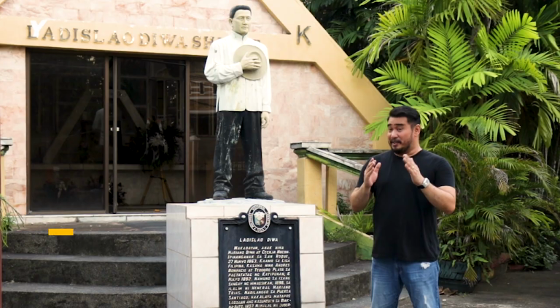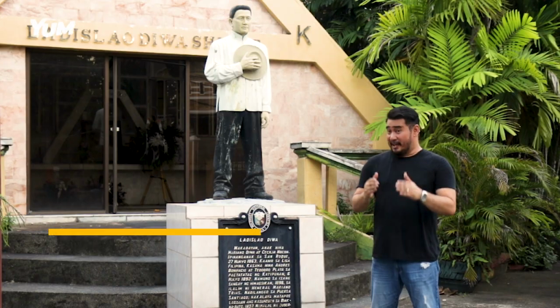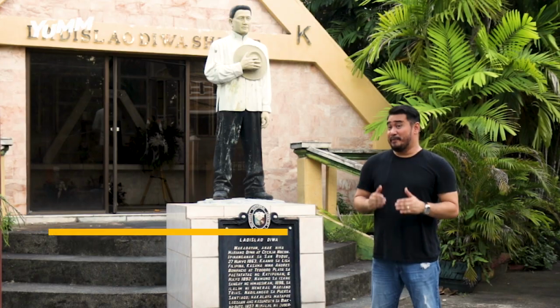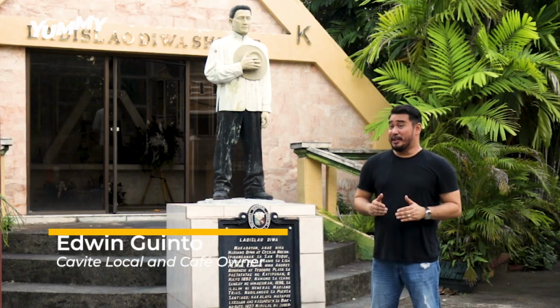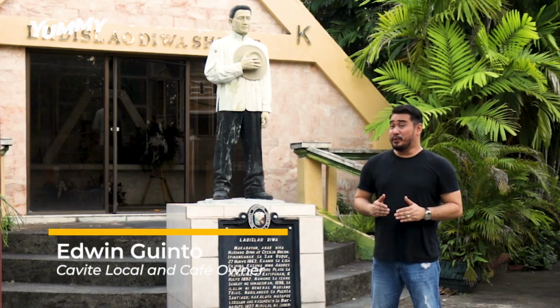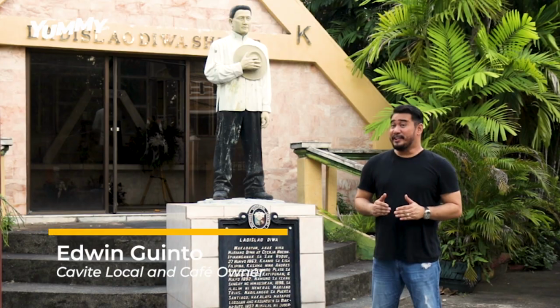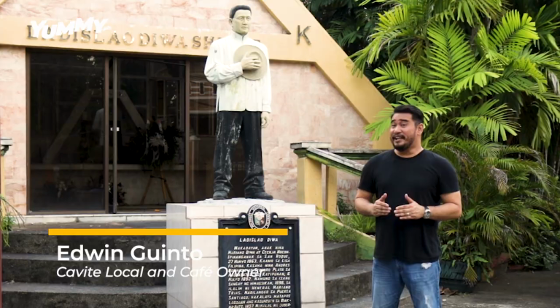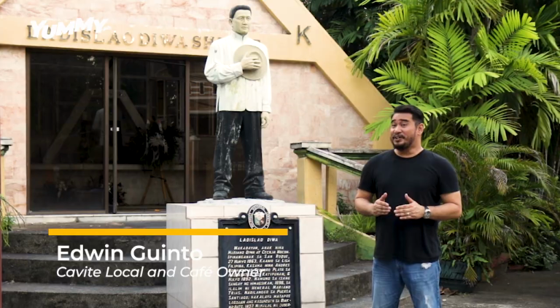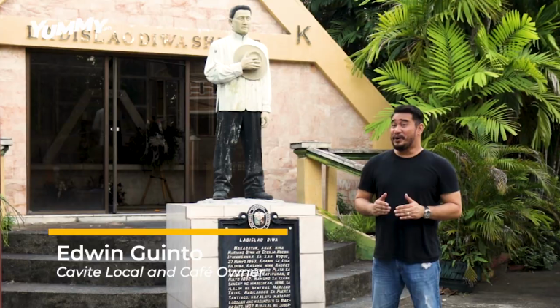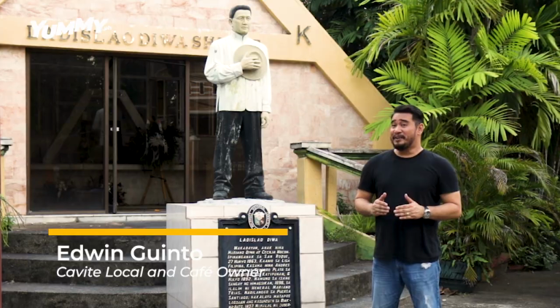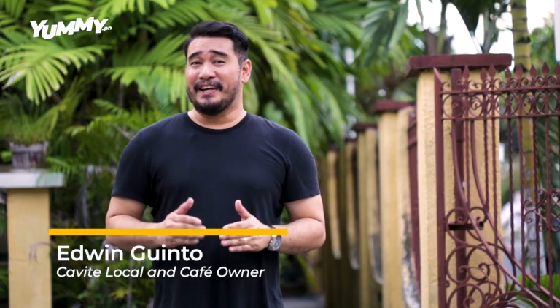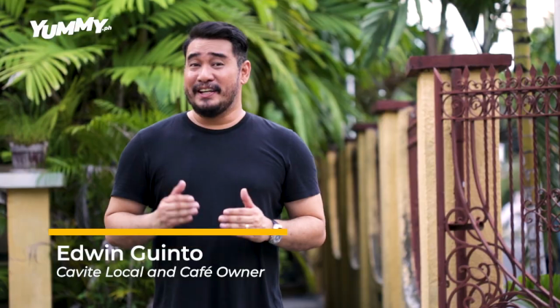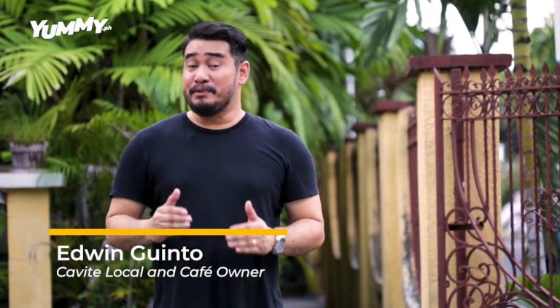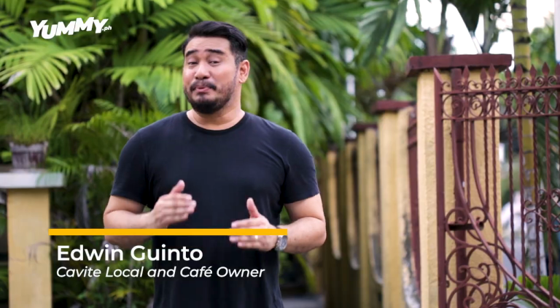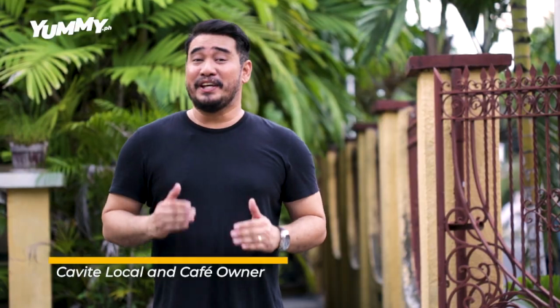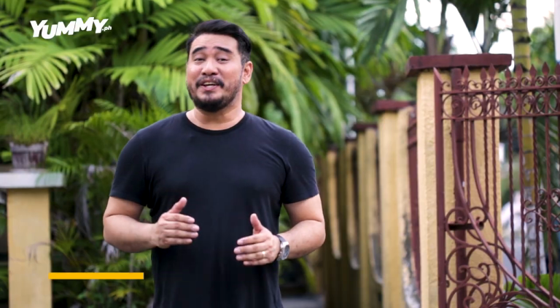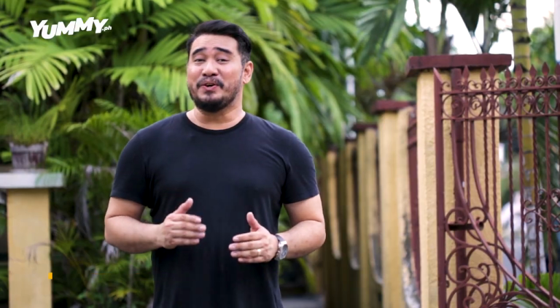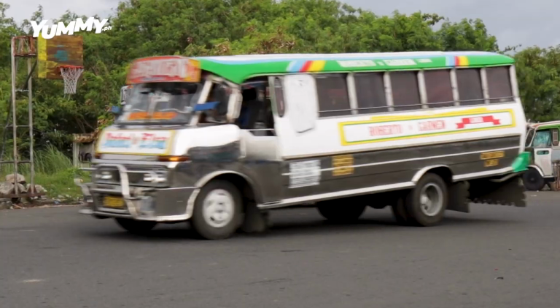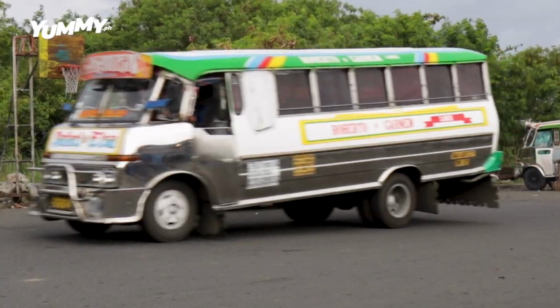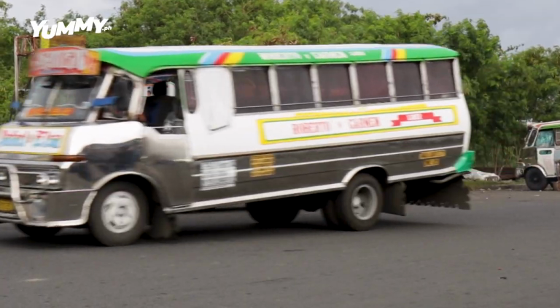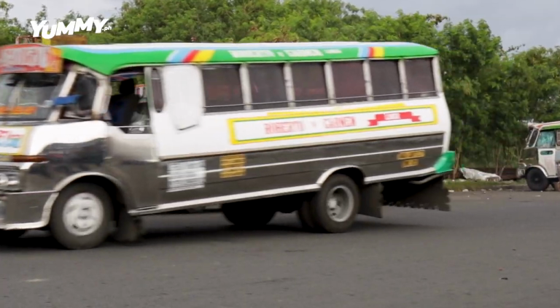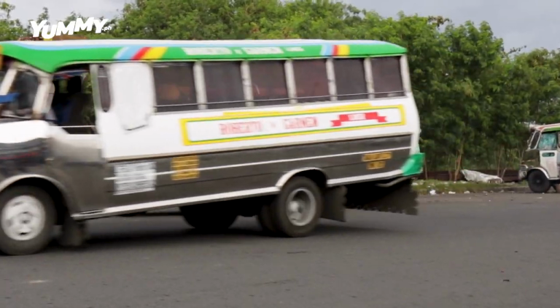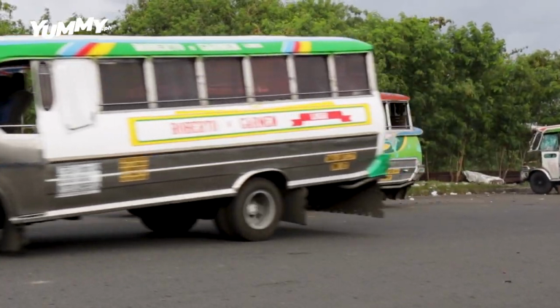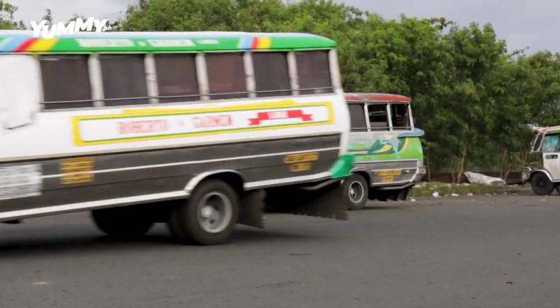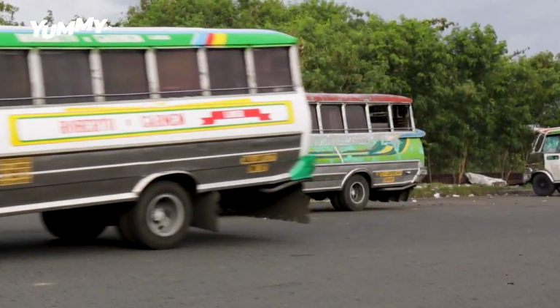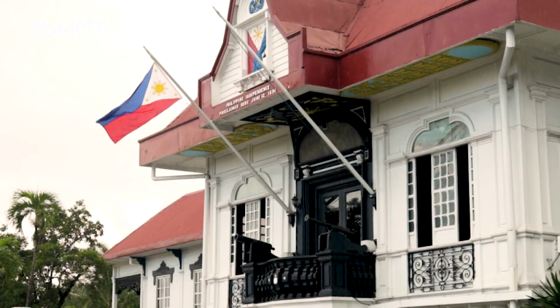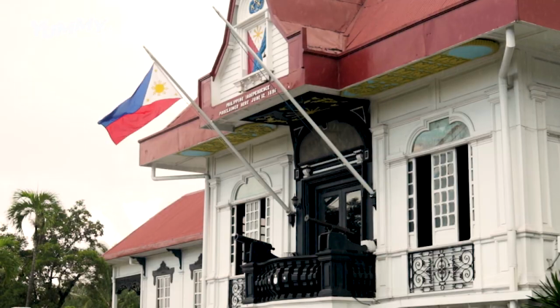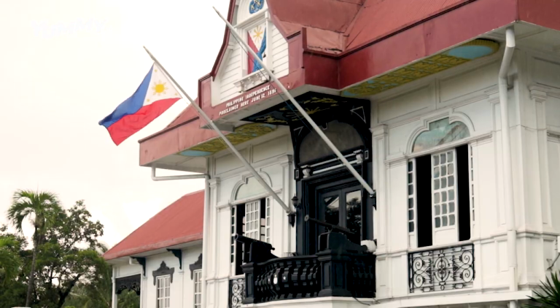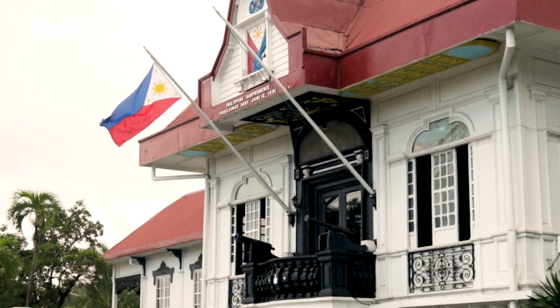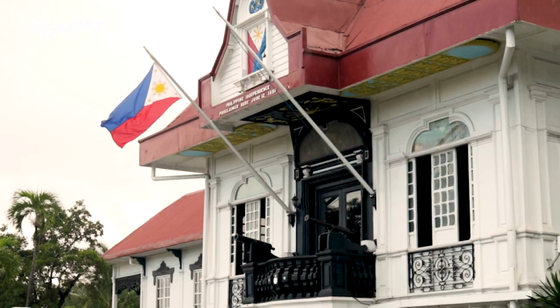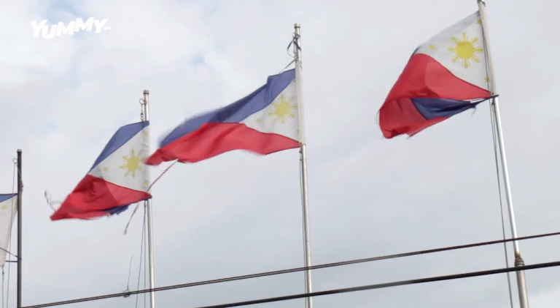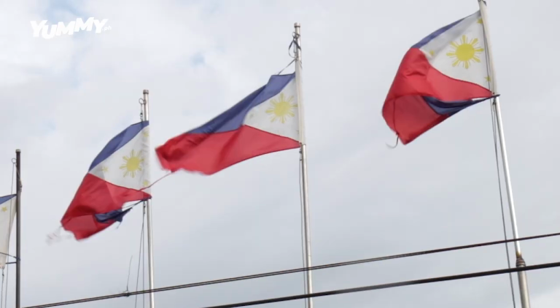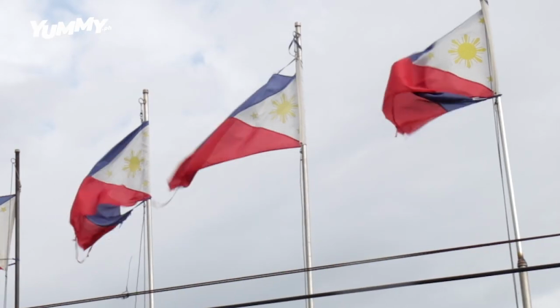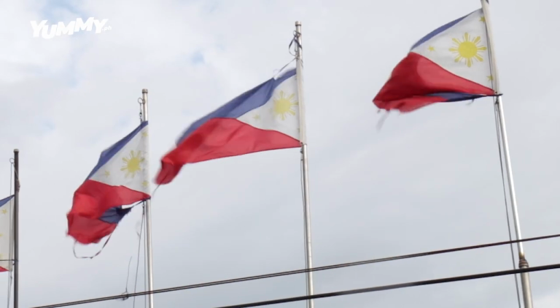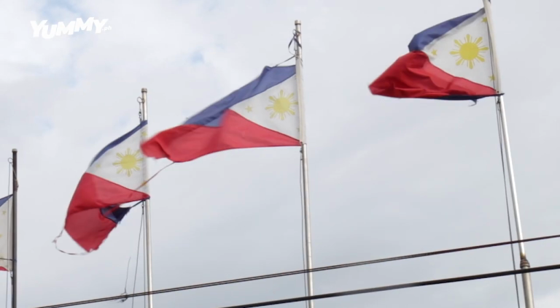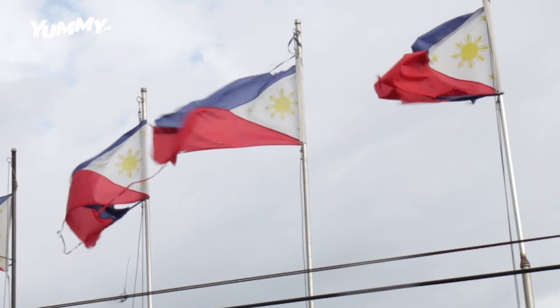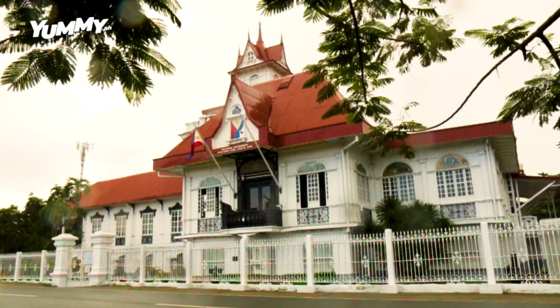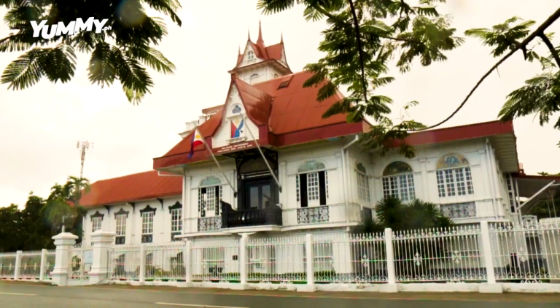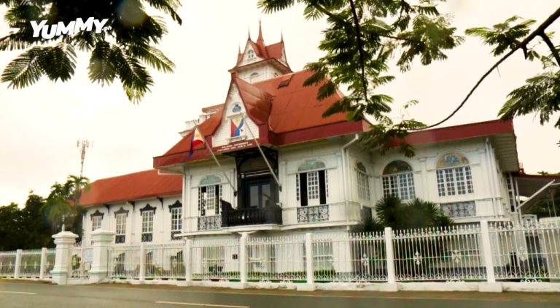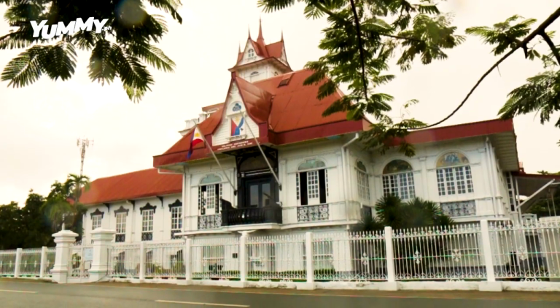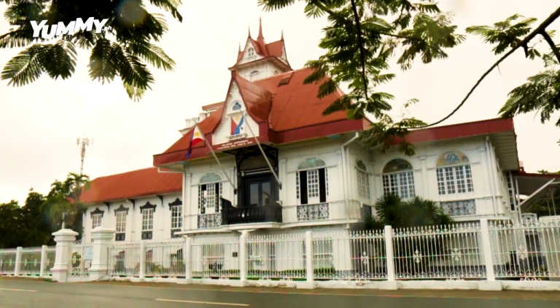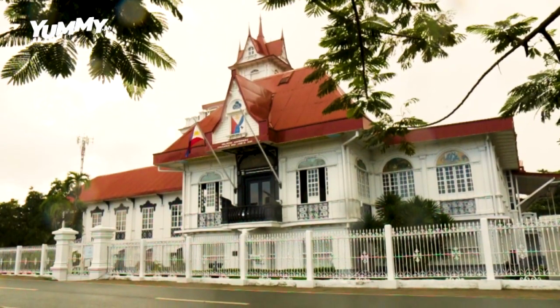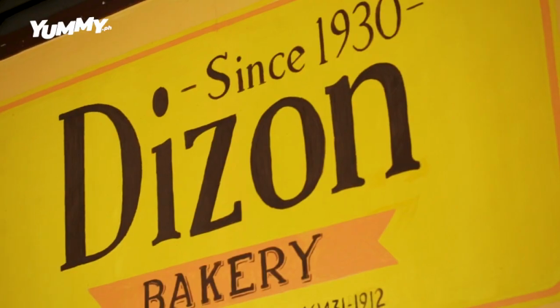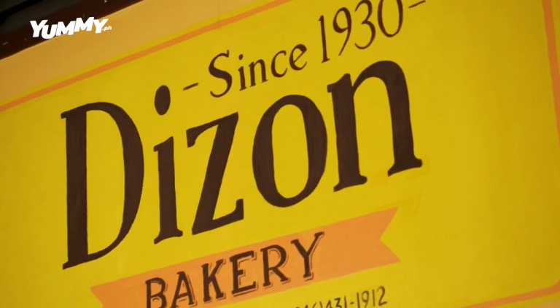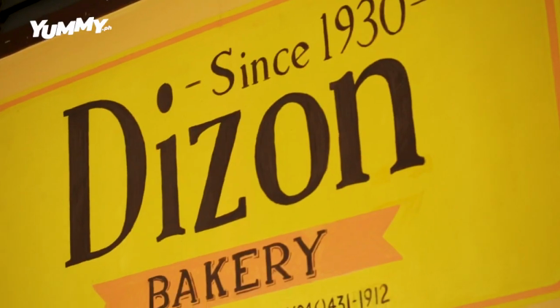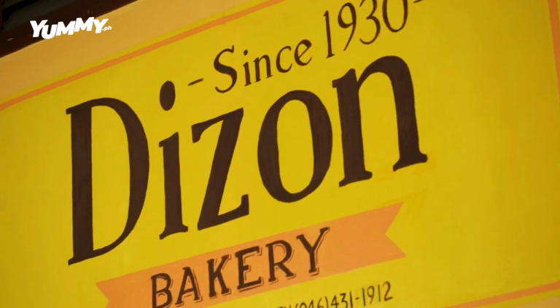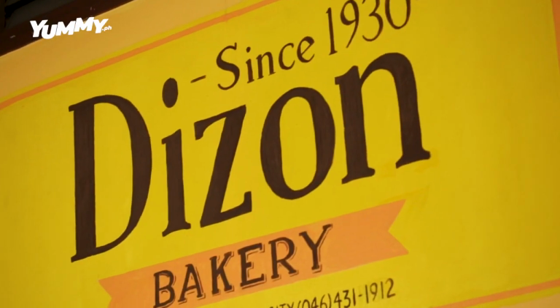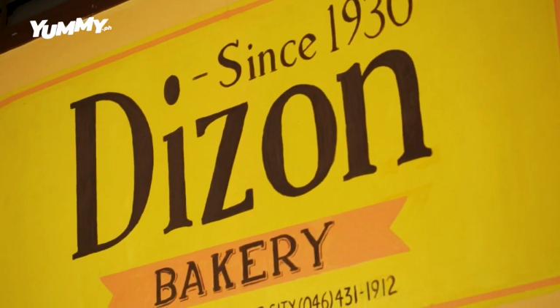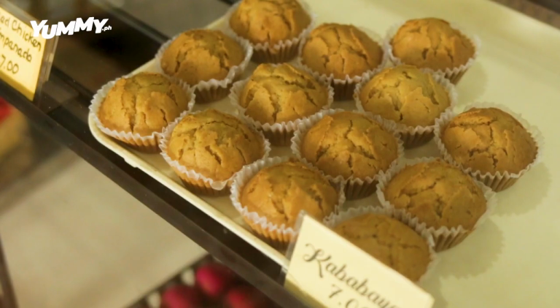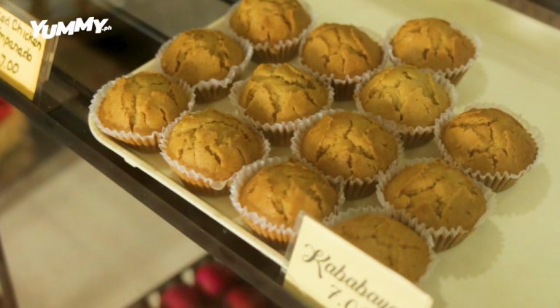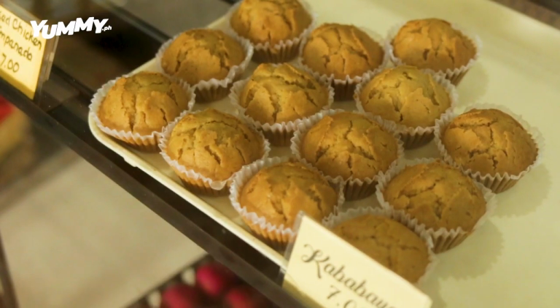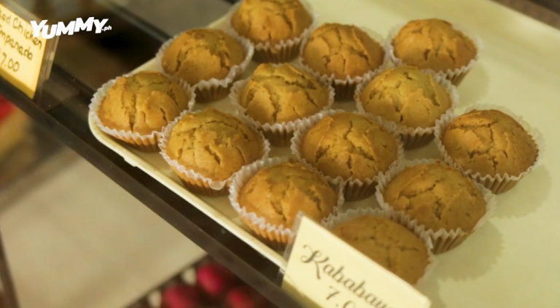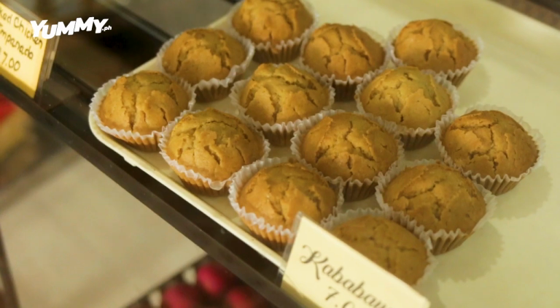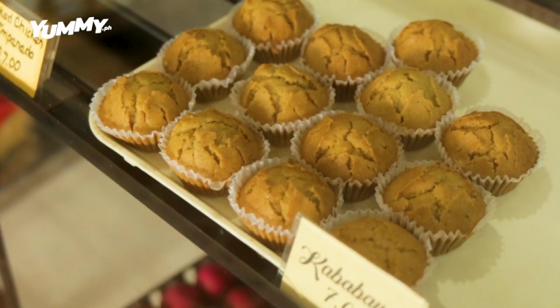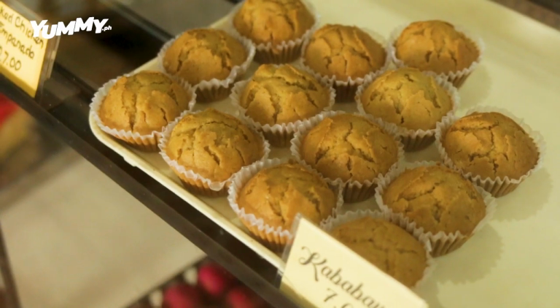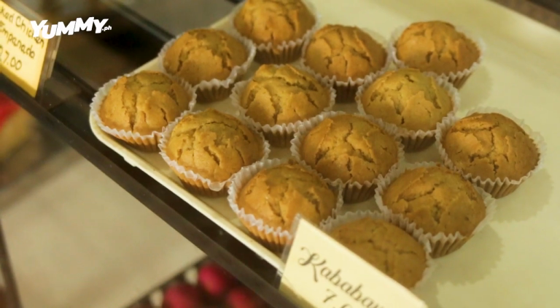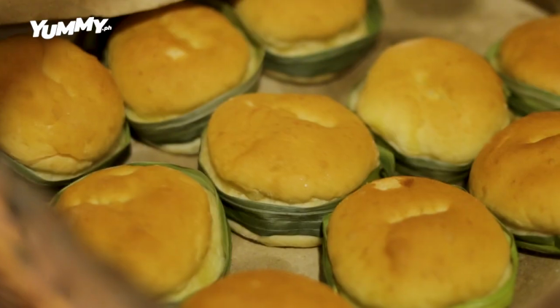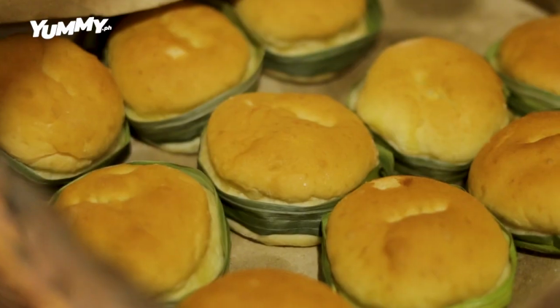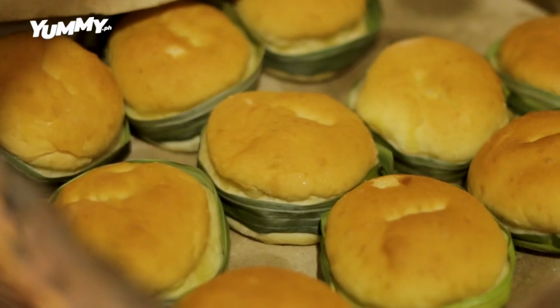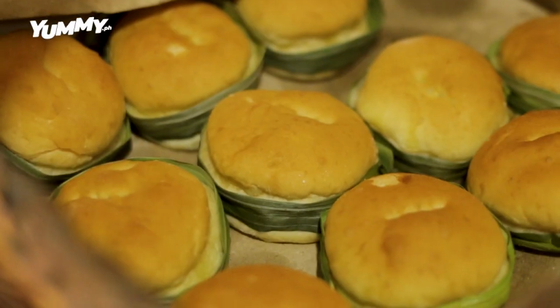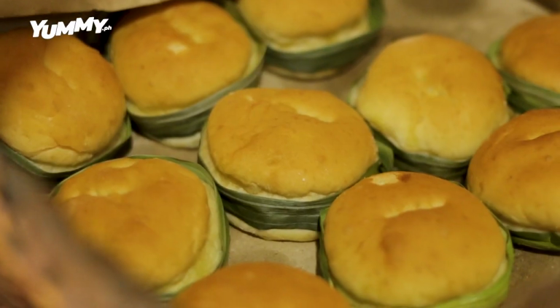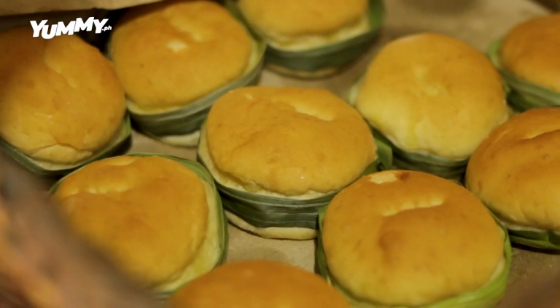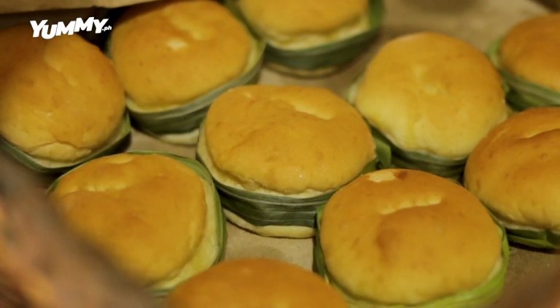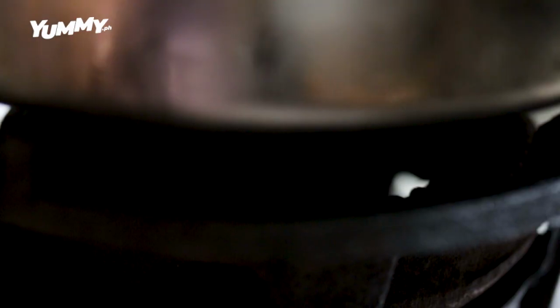I'm Edwin Guinto and let me take you around Cavite. Cavite is a treasure trove of delicious eats.